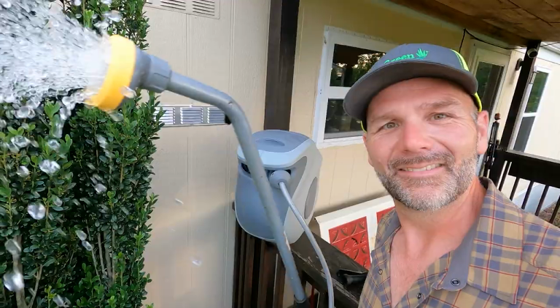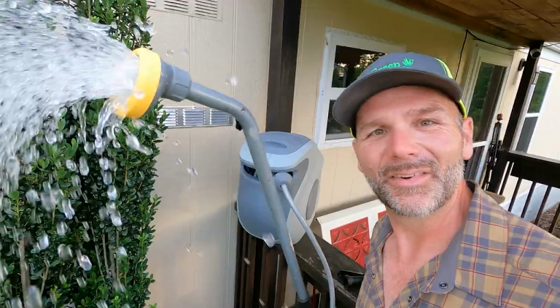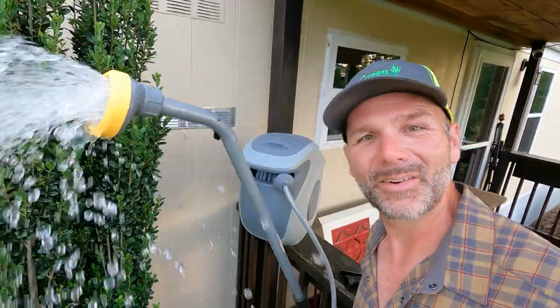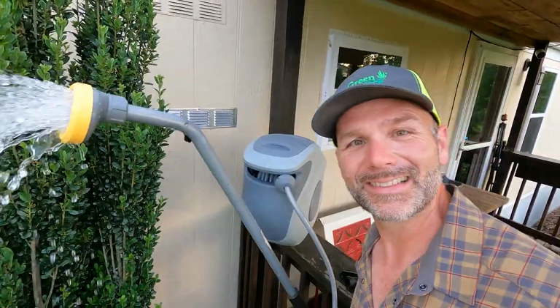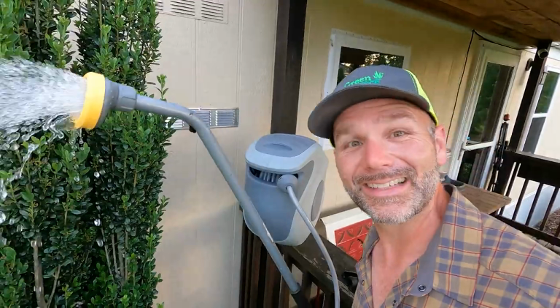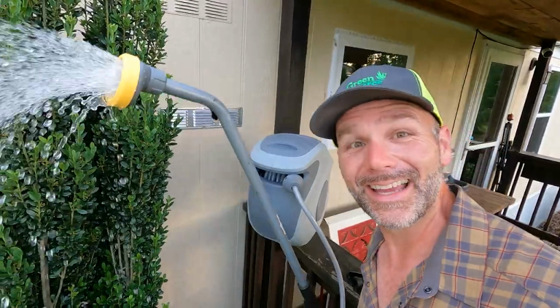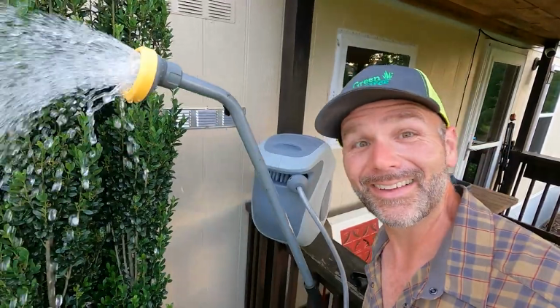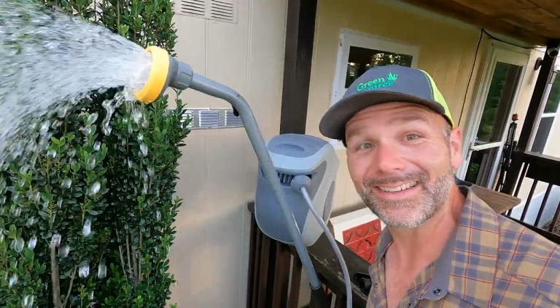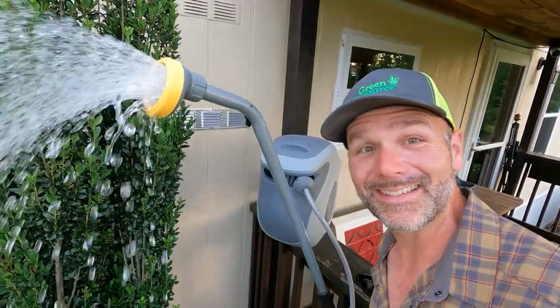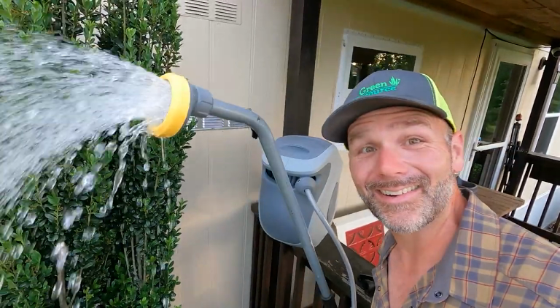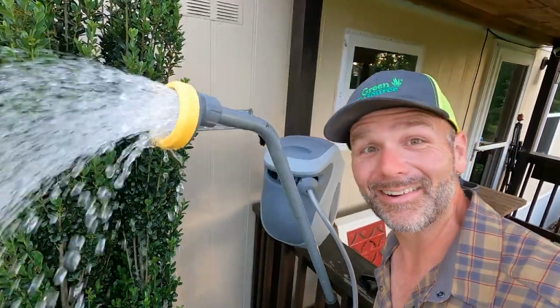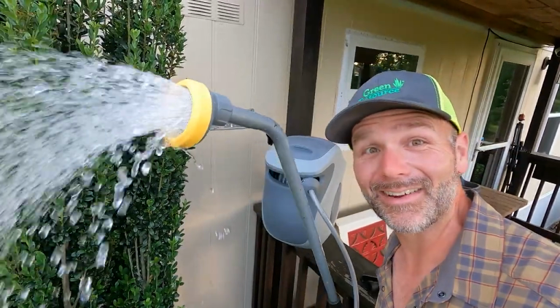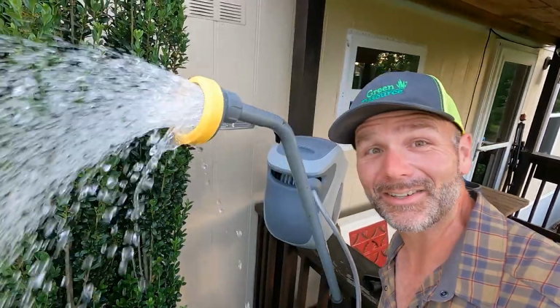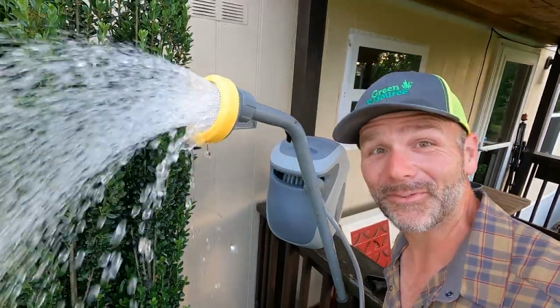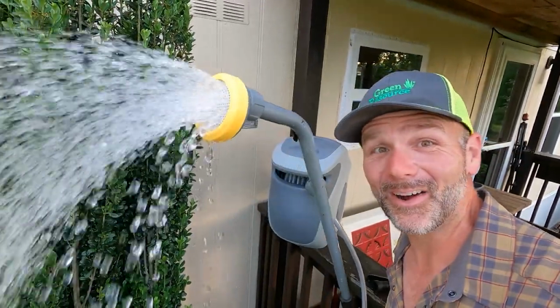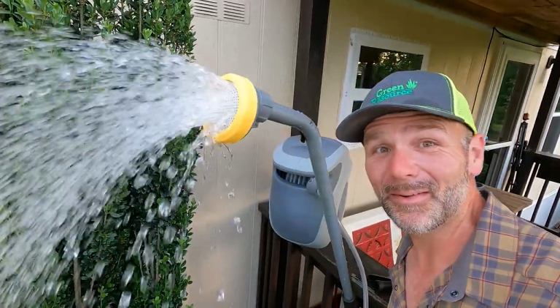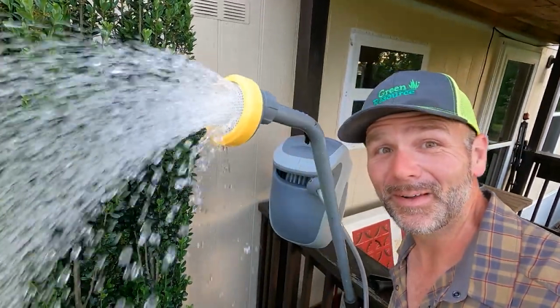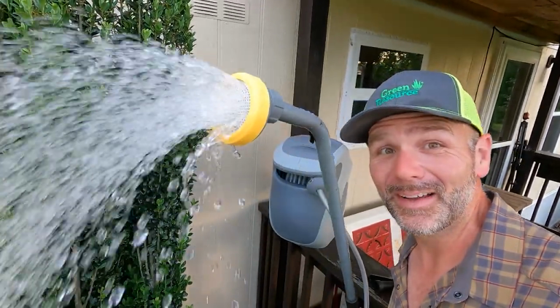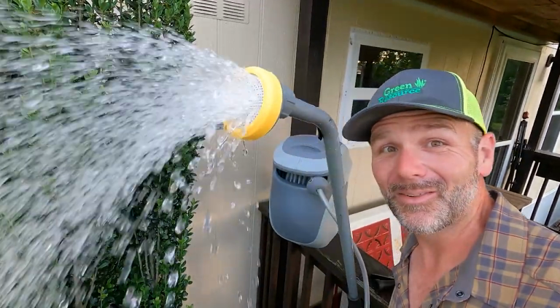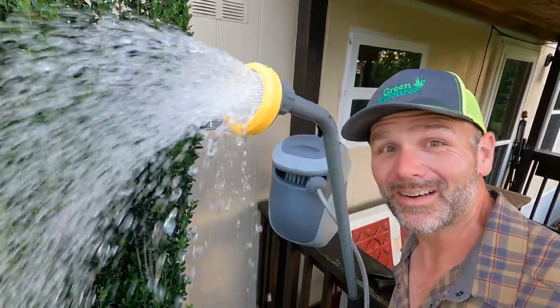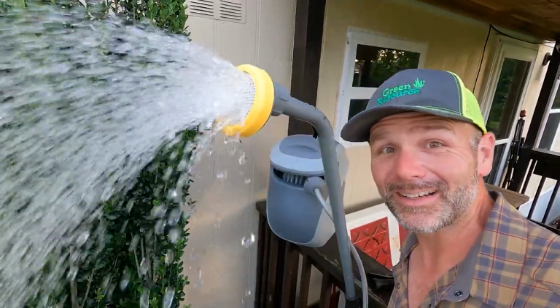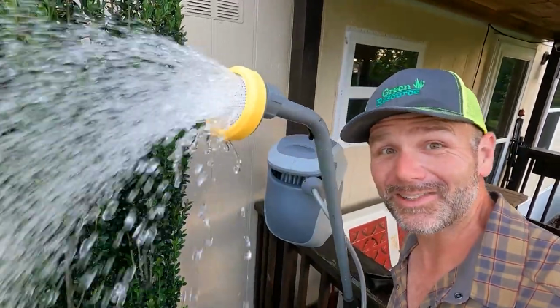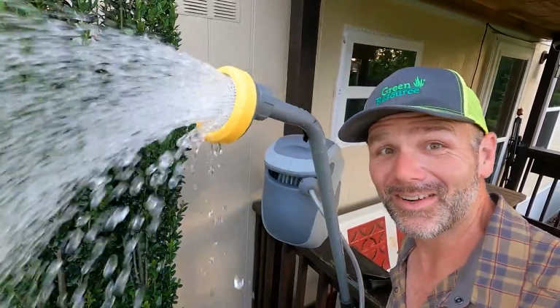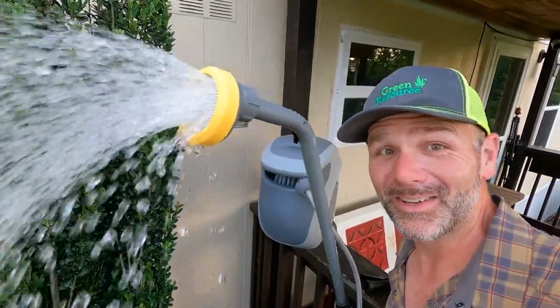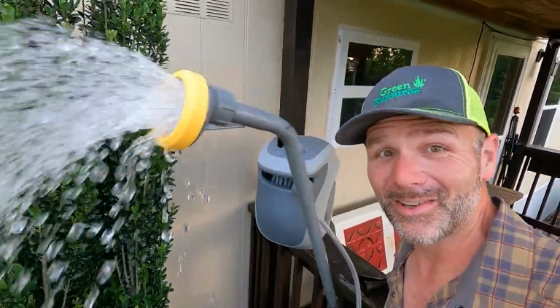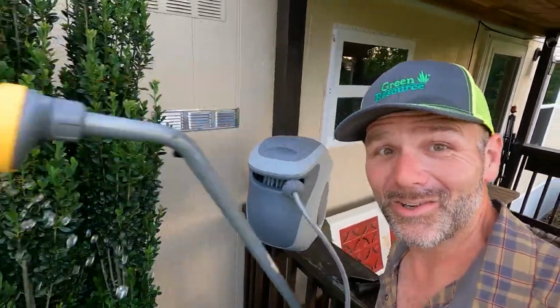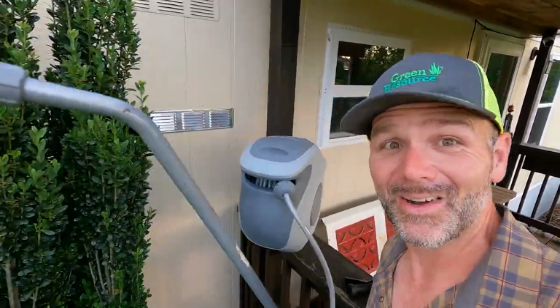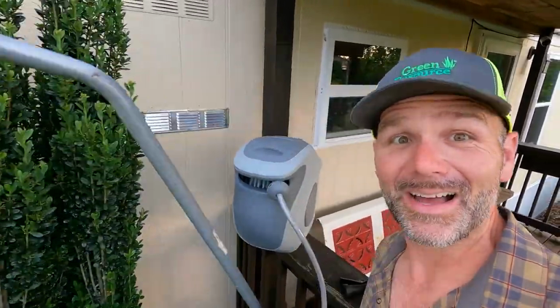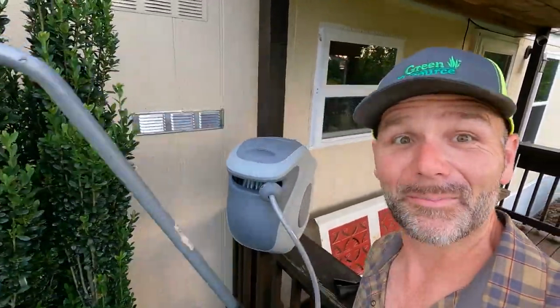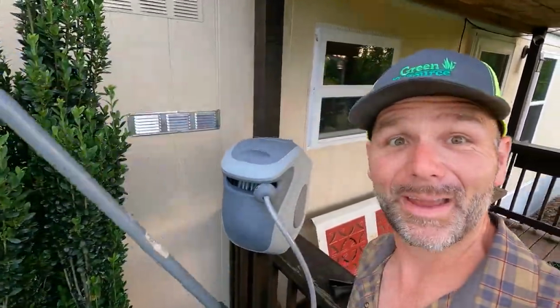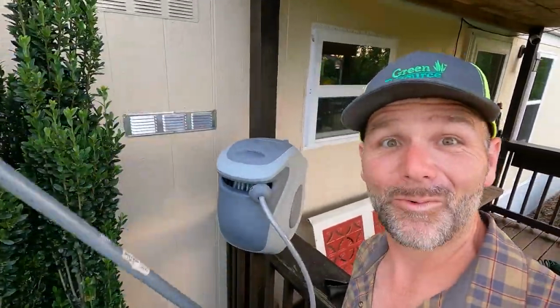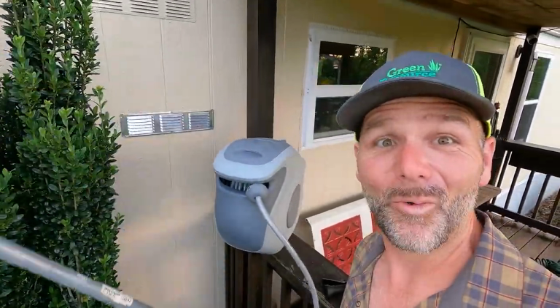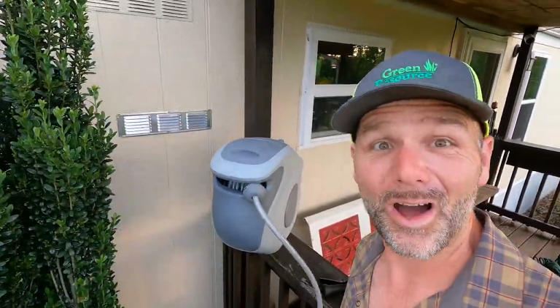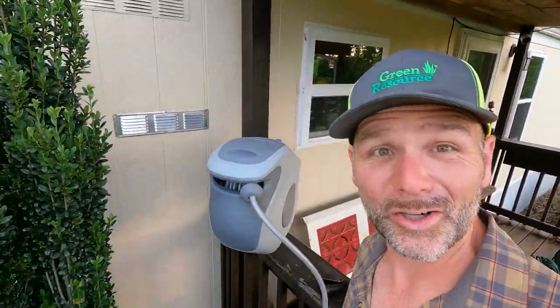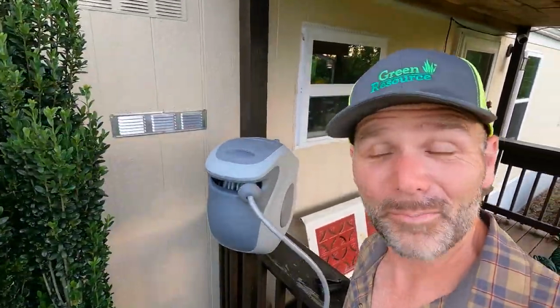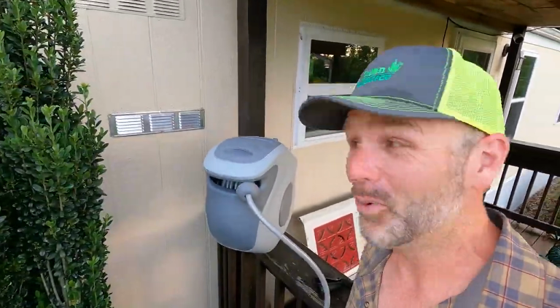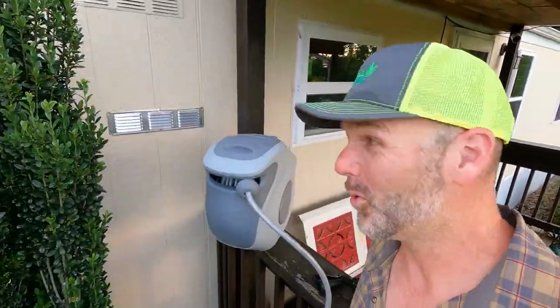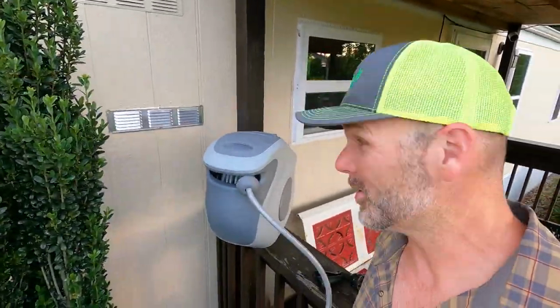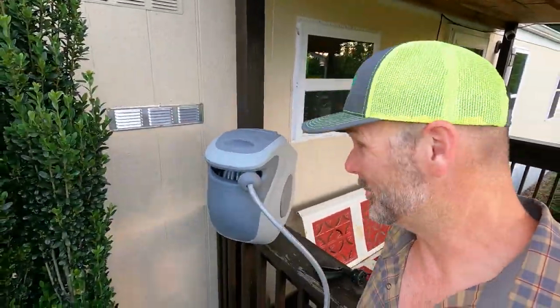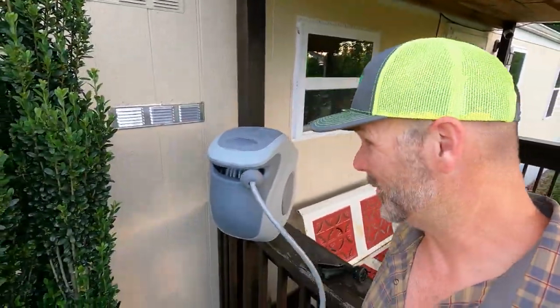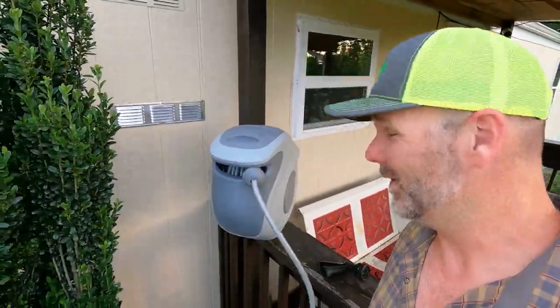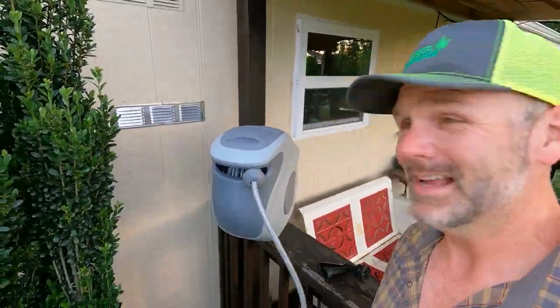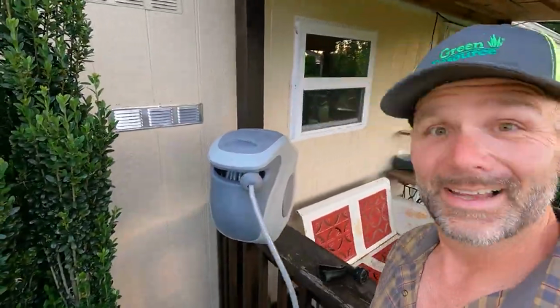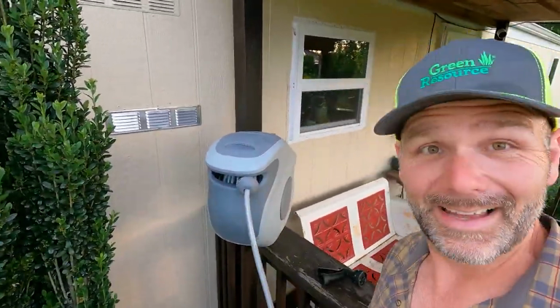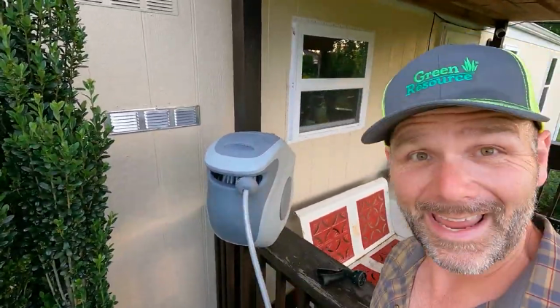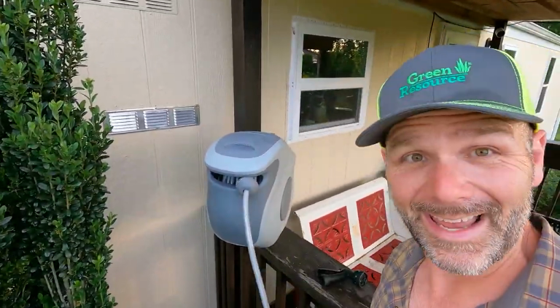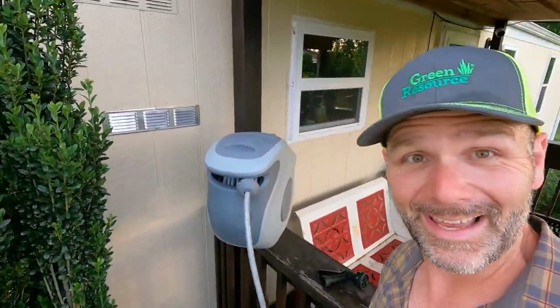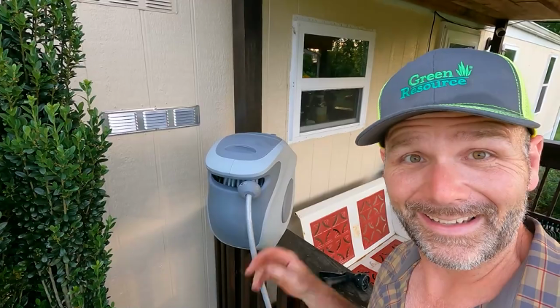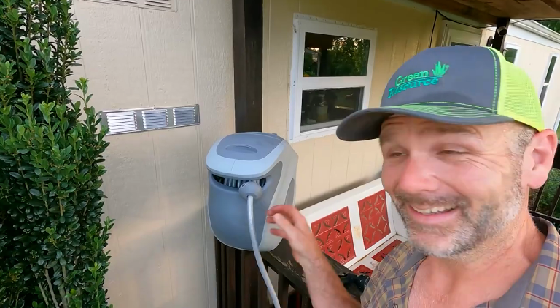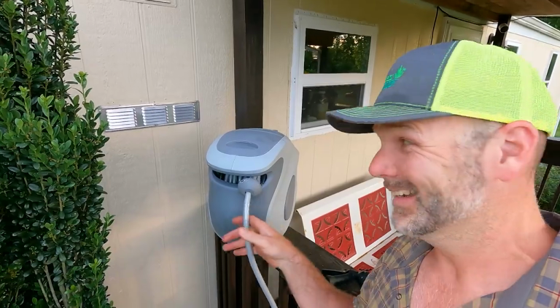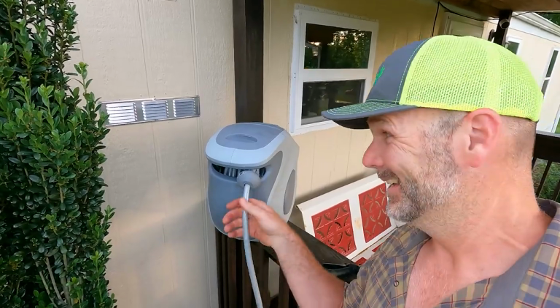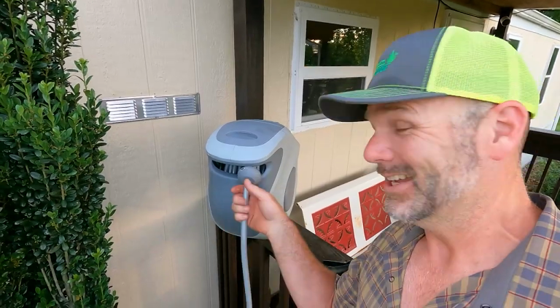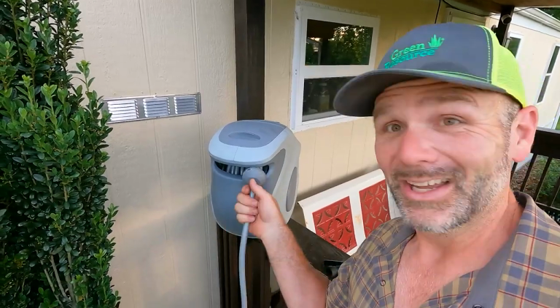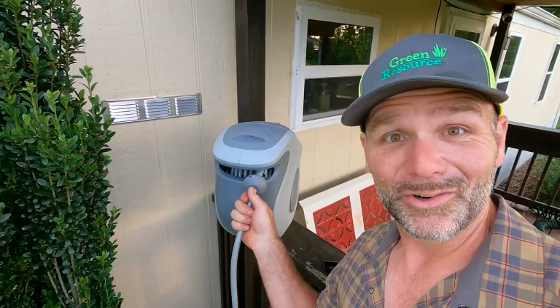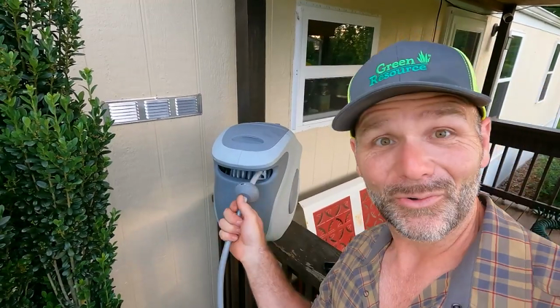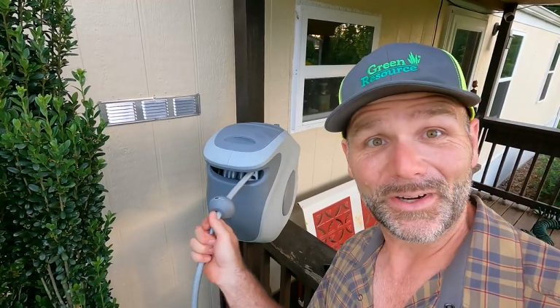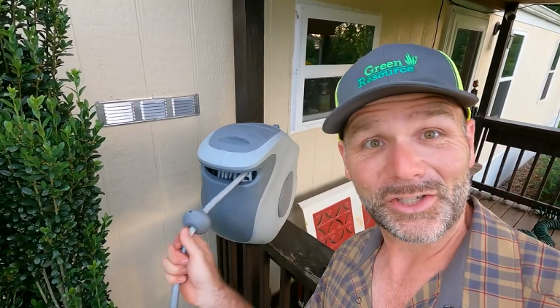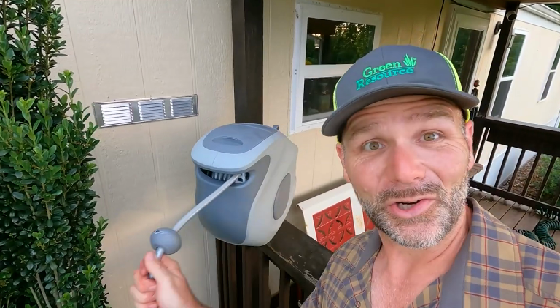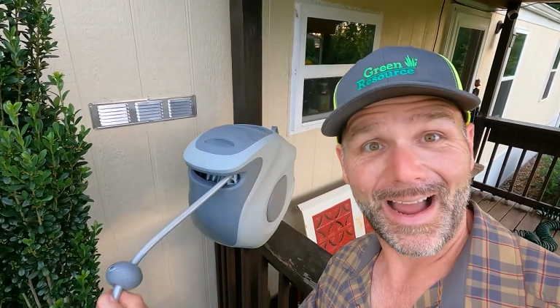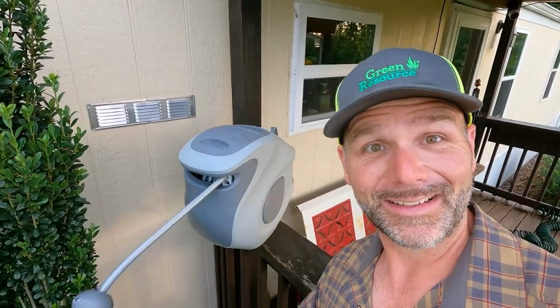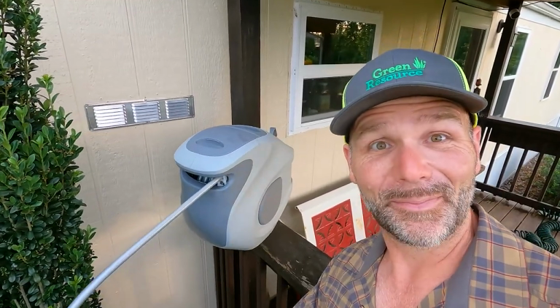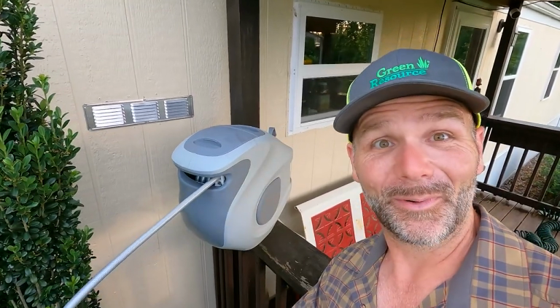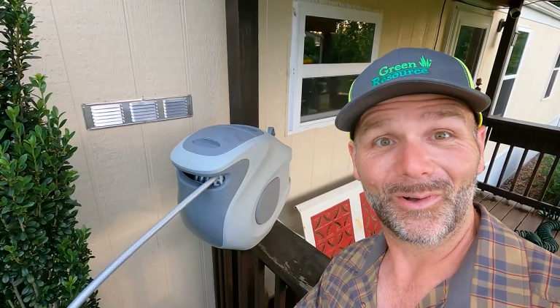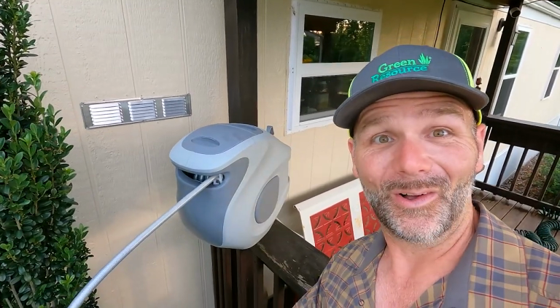Folks, today on the Stony Ridge Farm, we're going to show you how to make water portable and retractable.